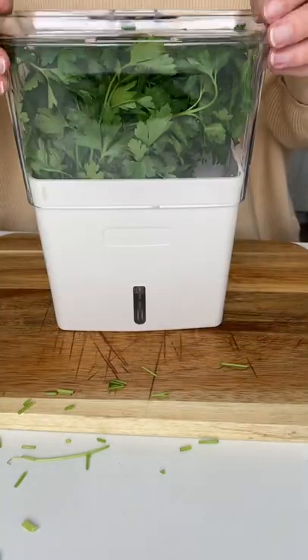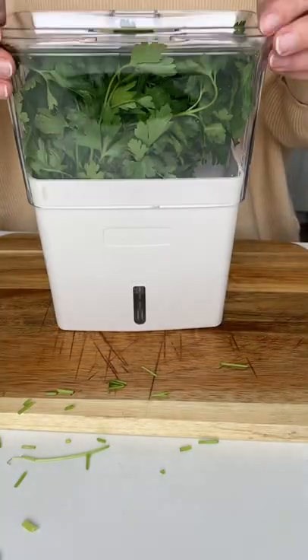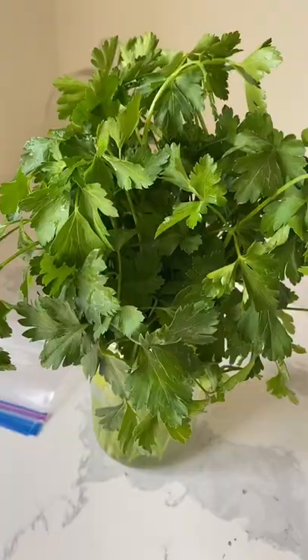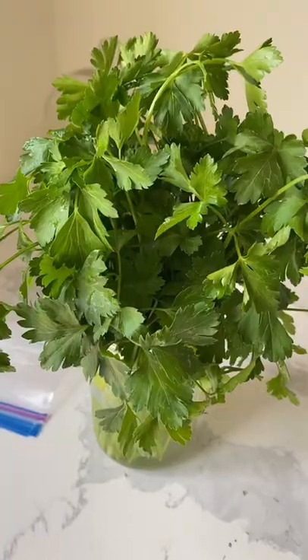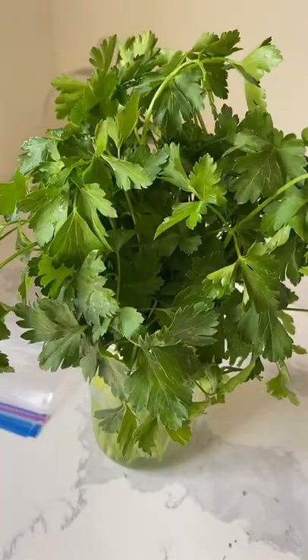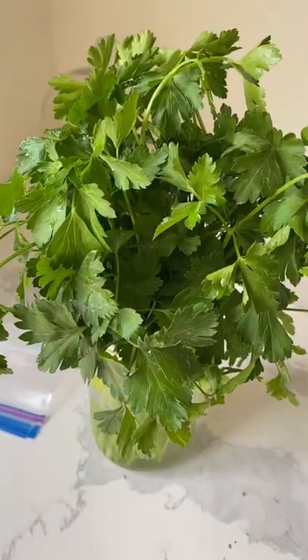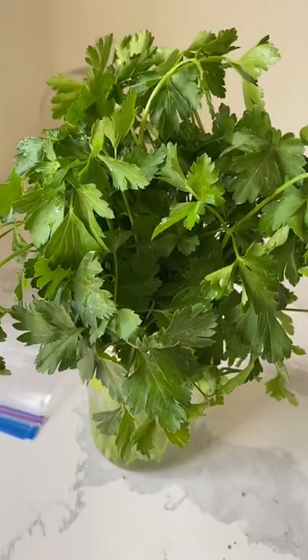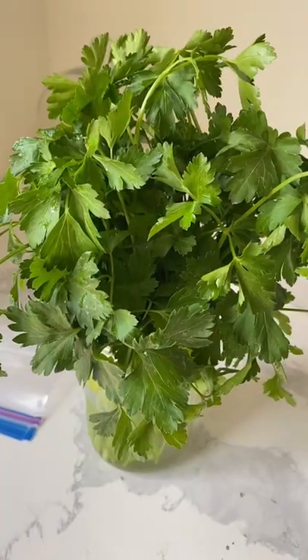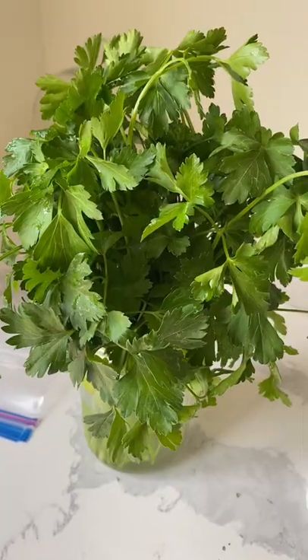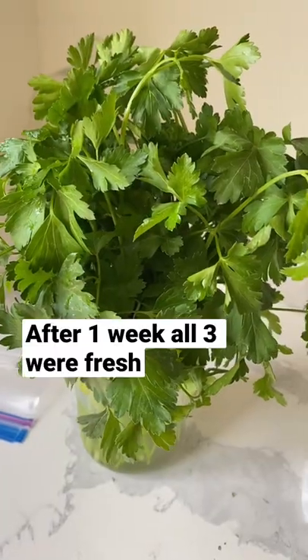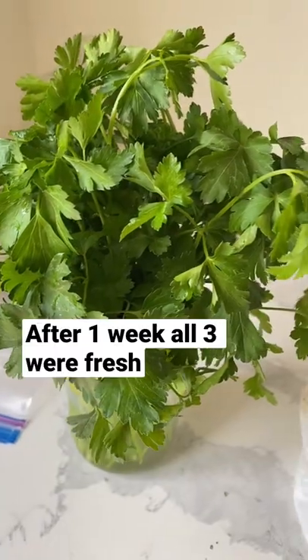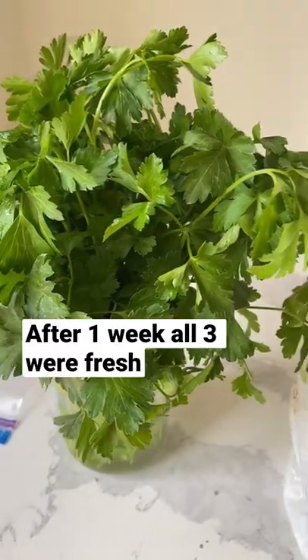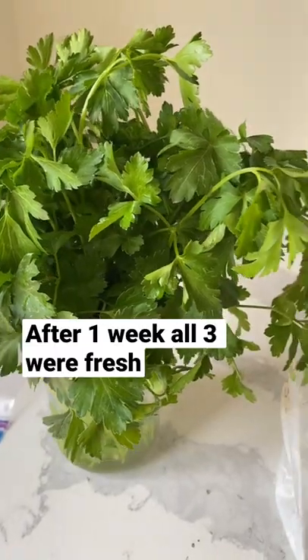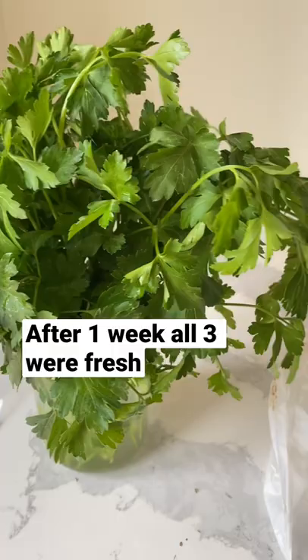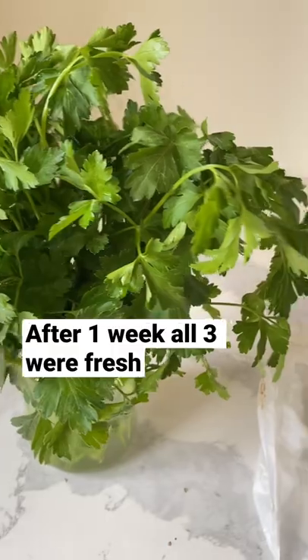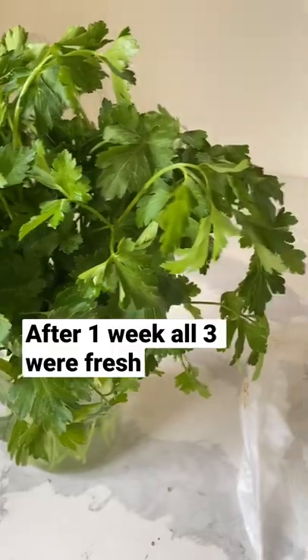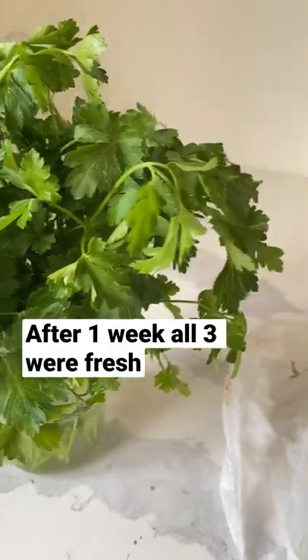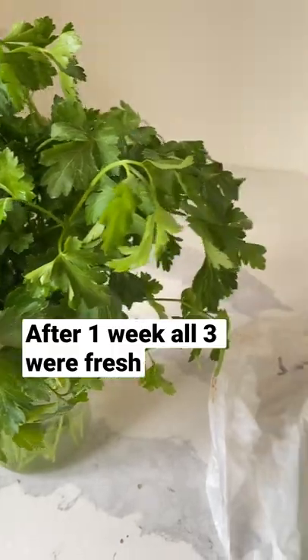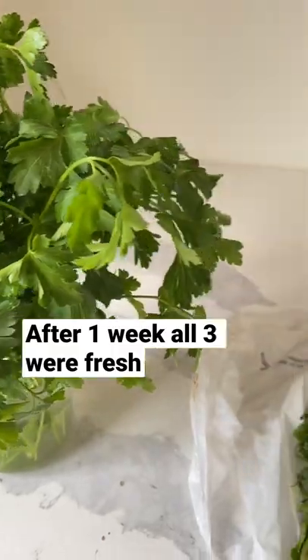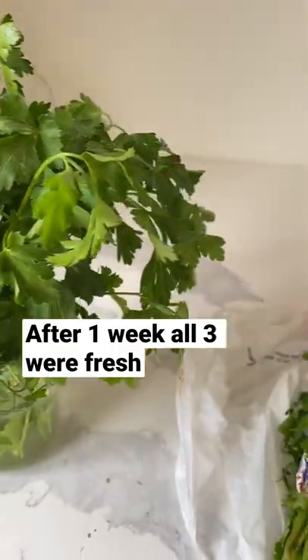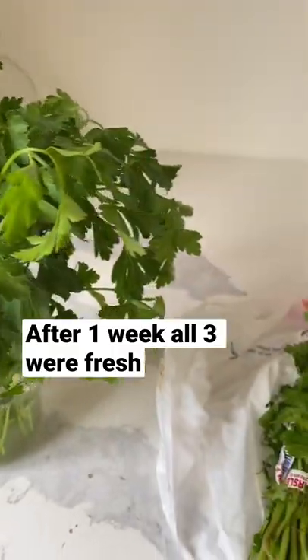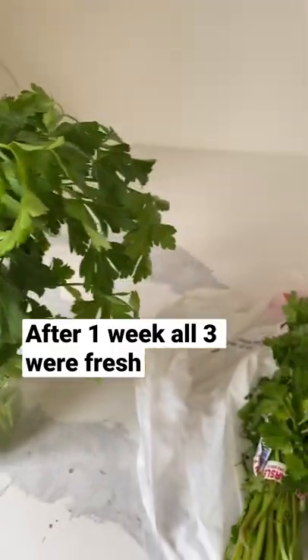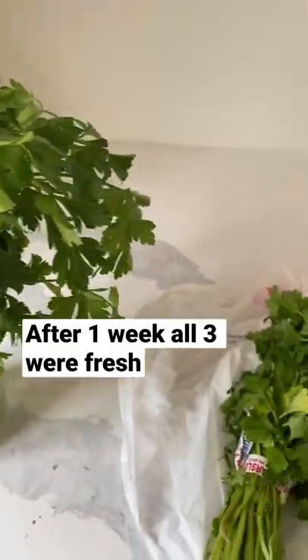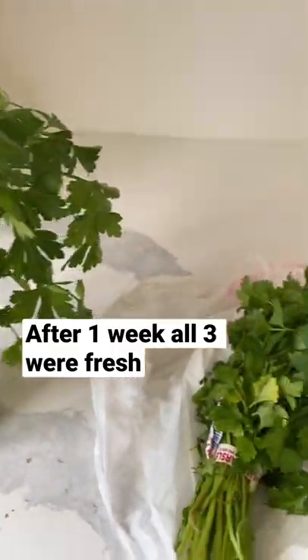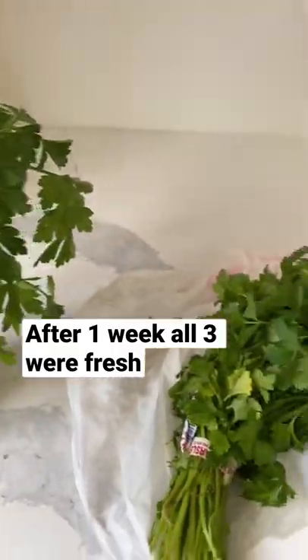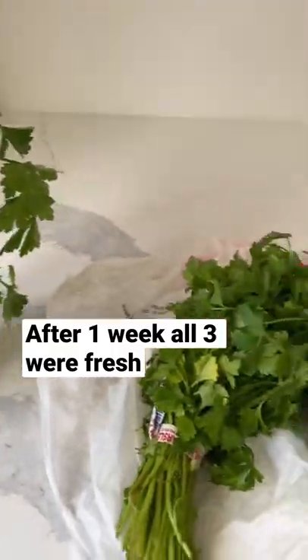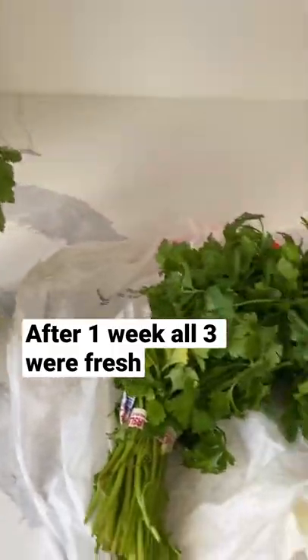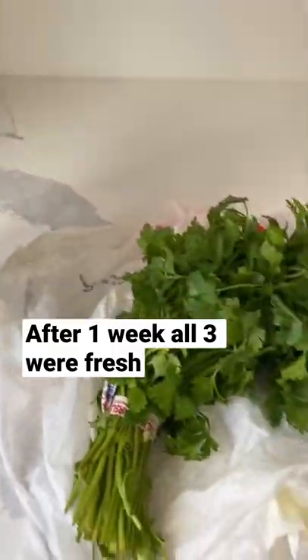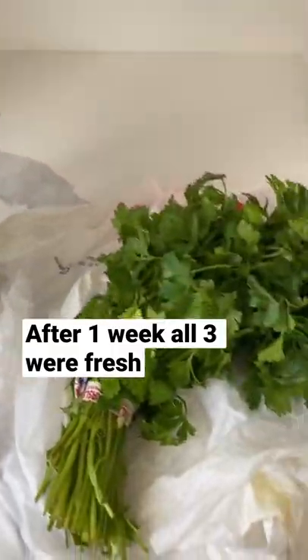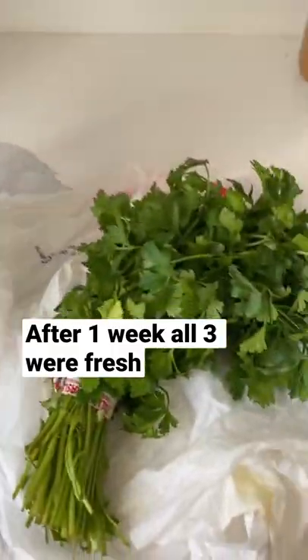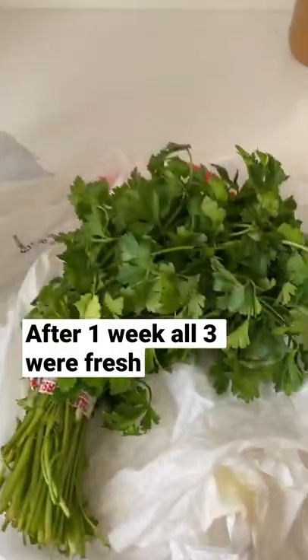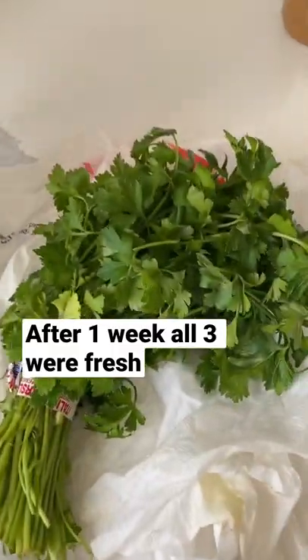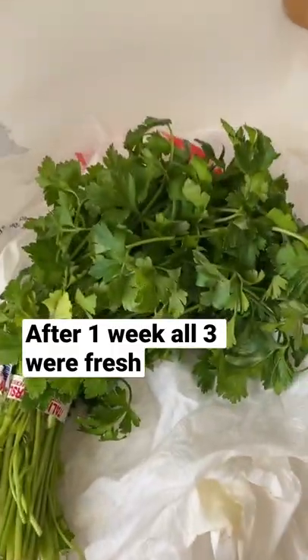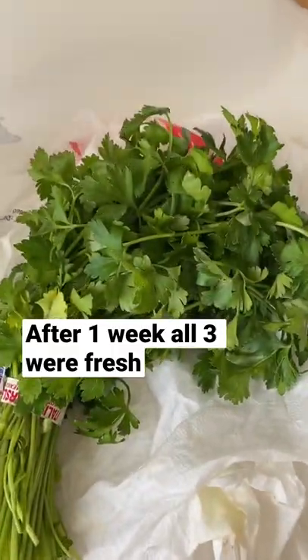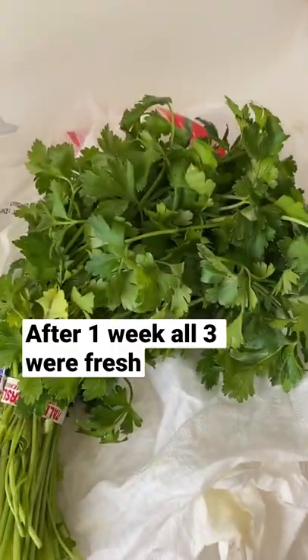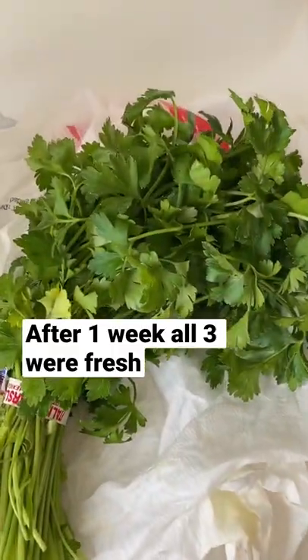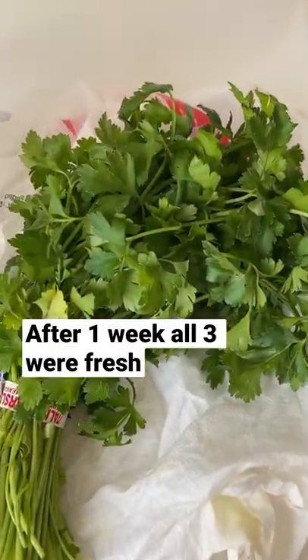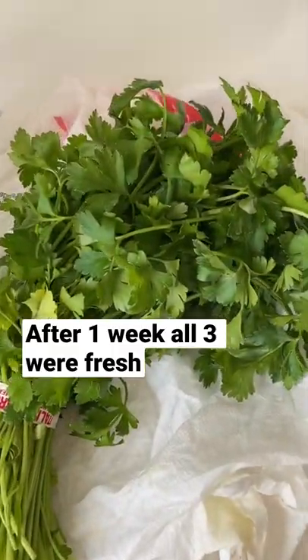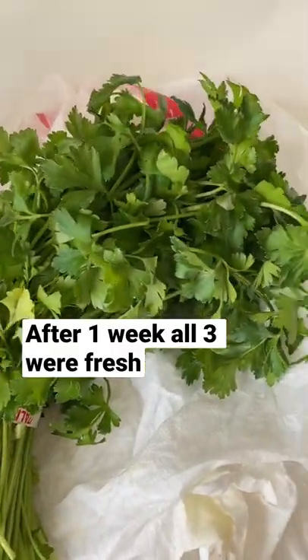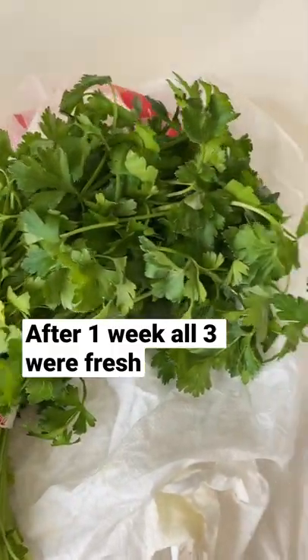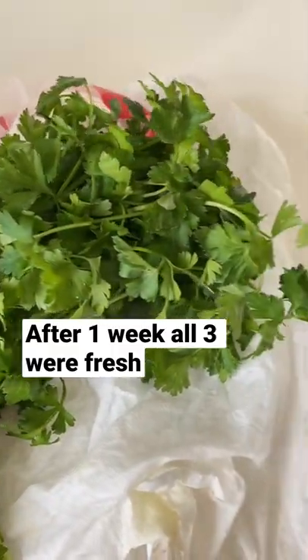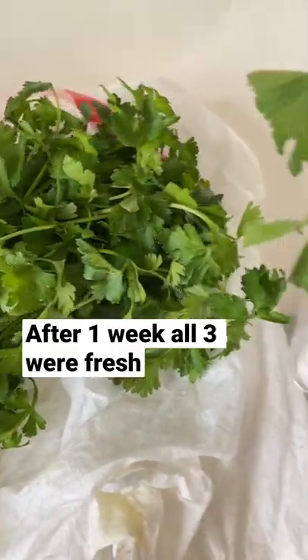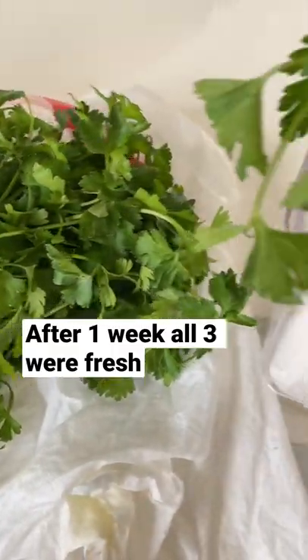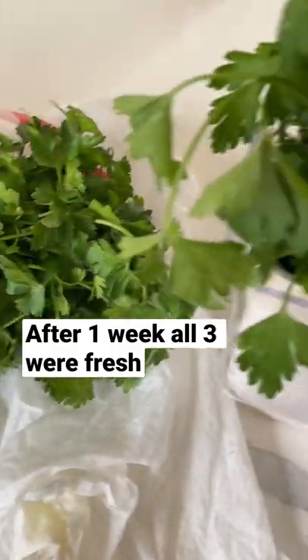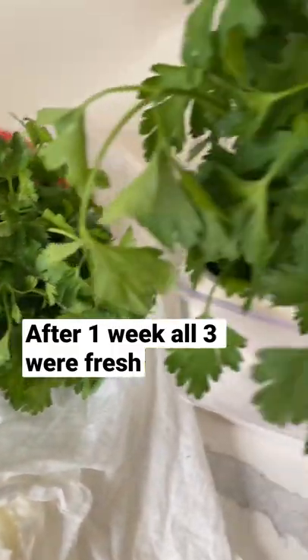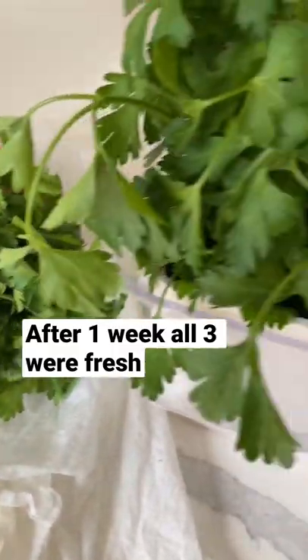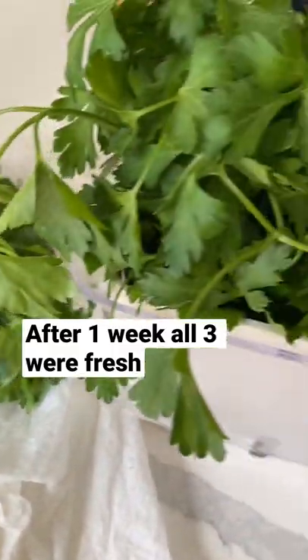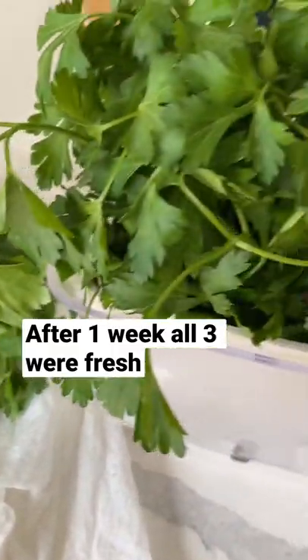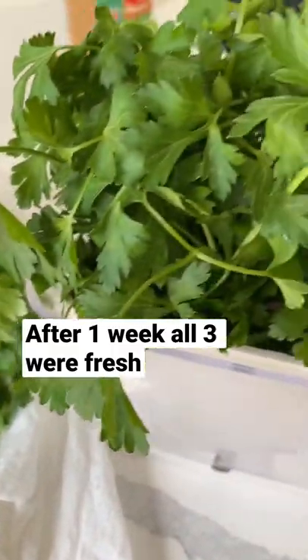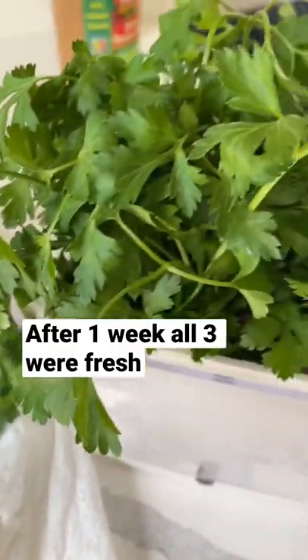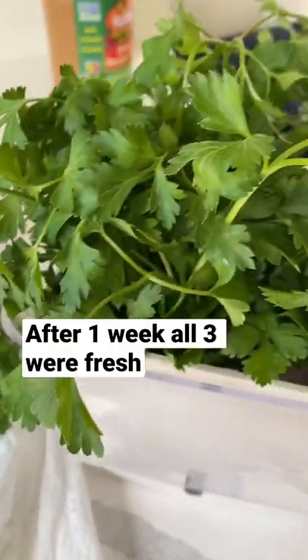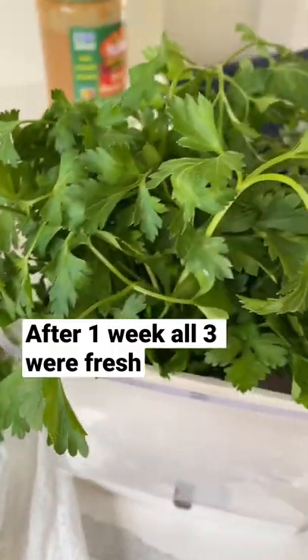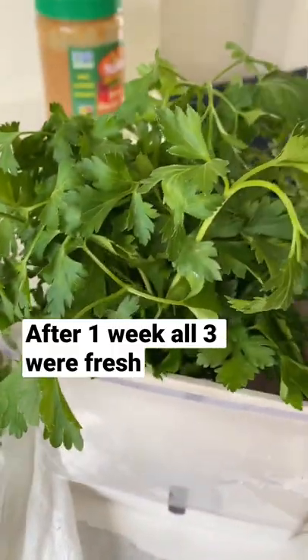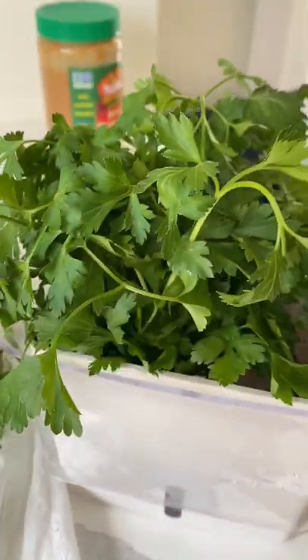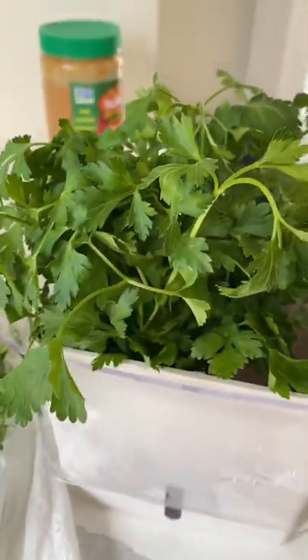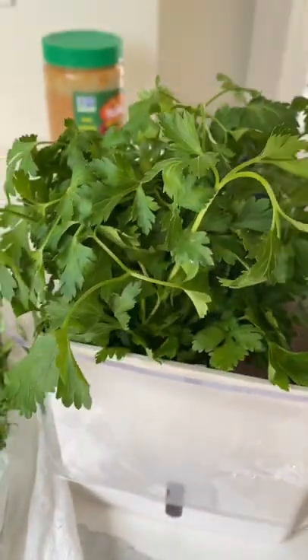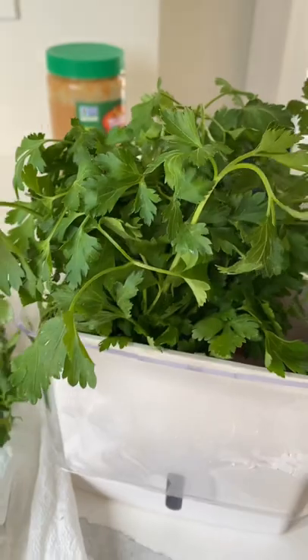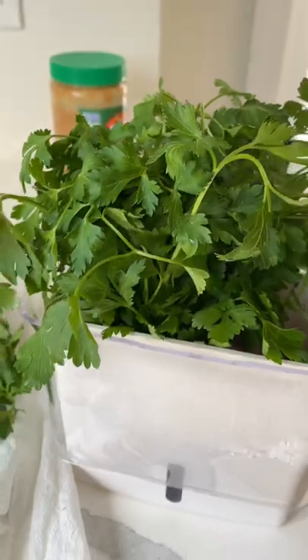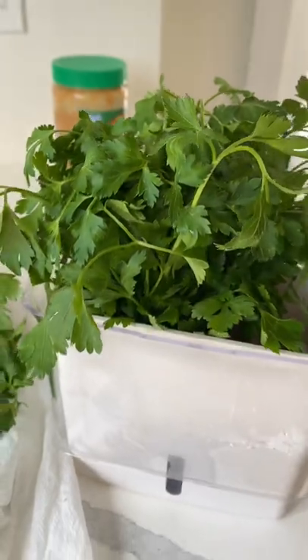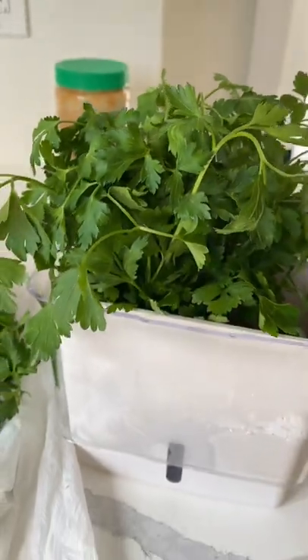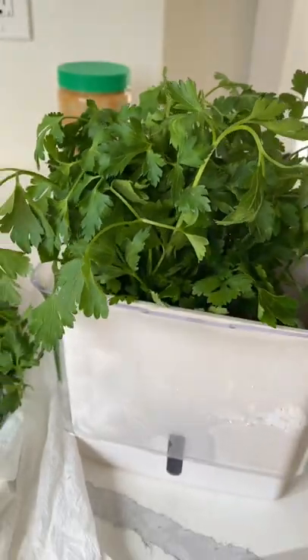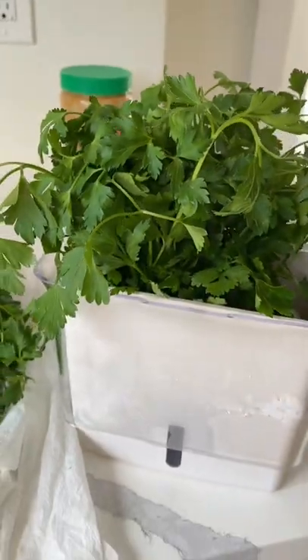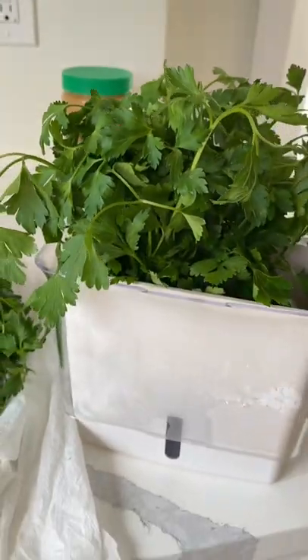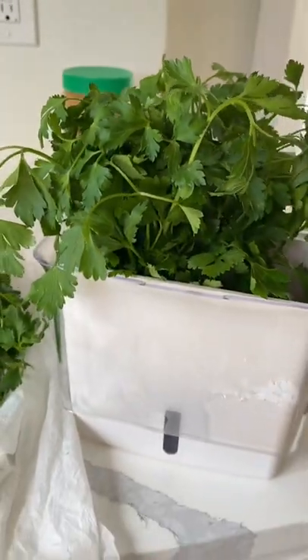After one week in the fridge, all three bunches were pretty fresh. I made sure that the paper towel stayed damp and that there was water at each of the other vessels.